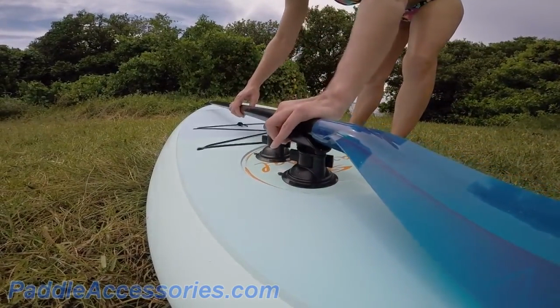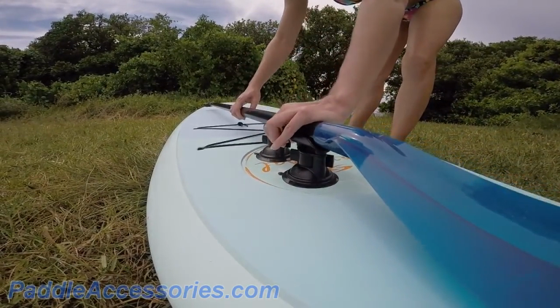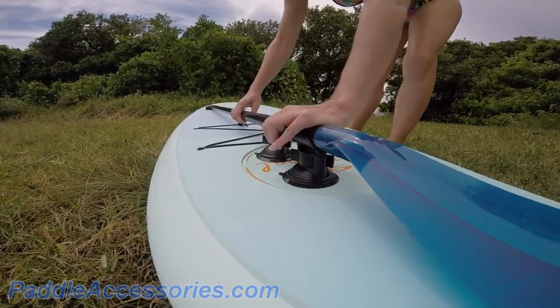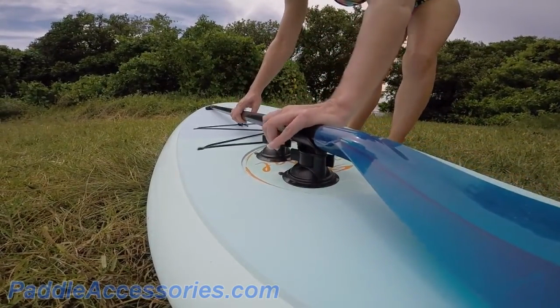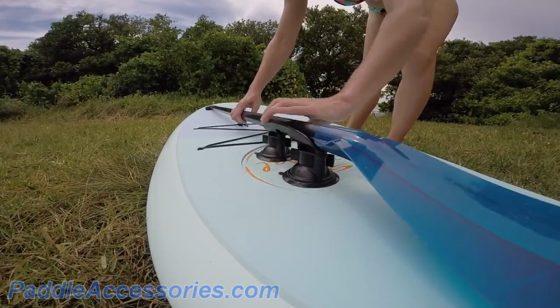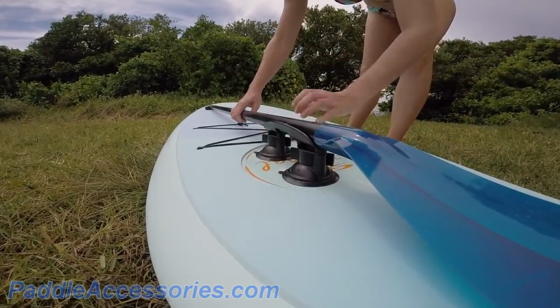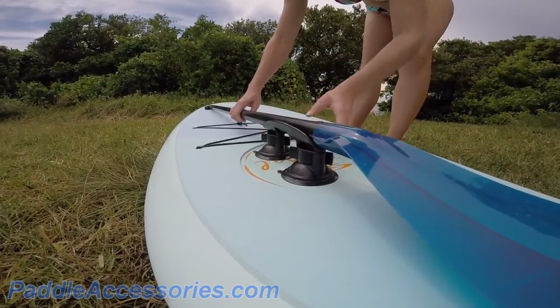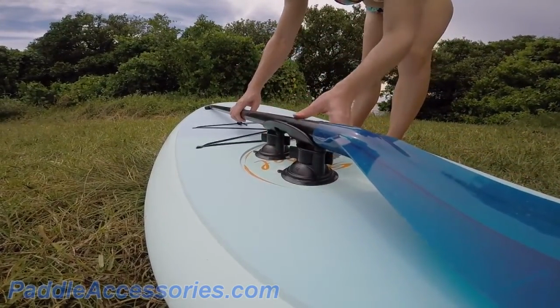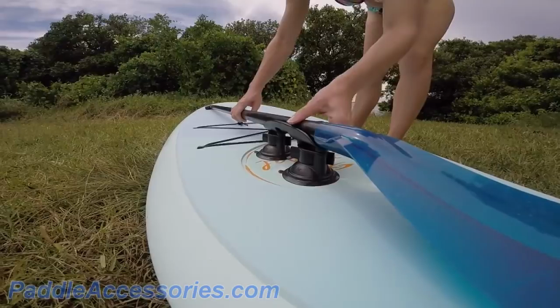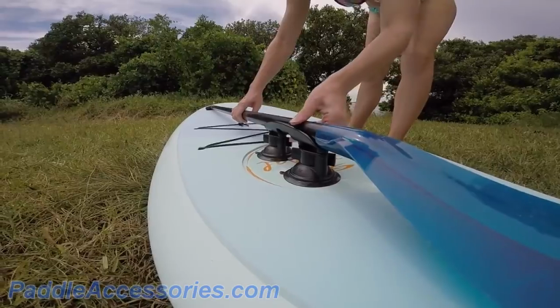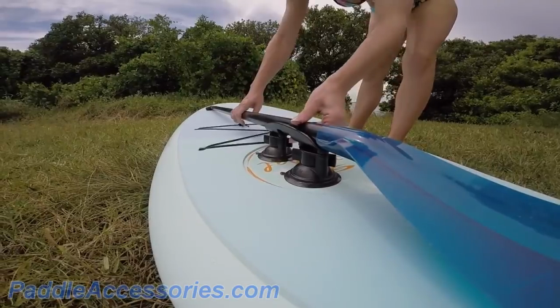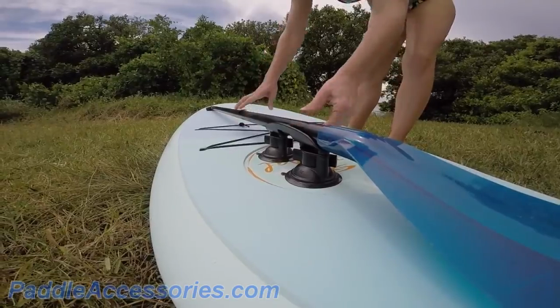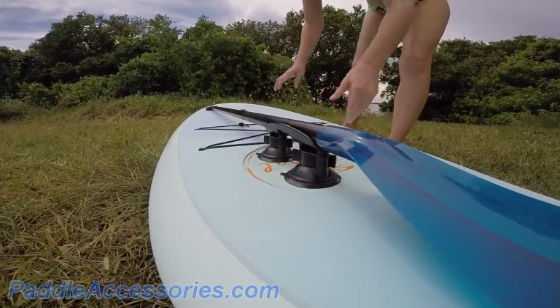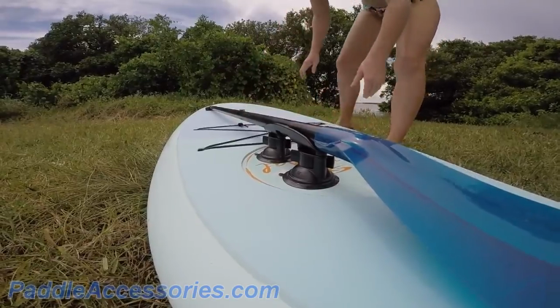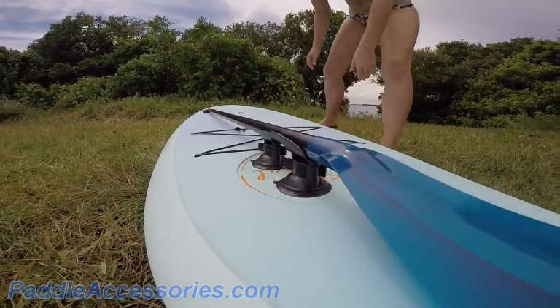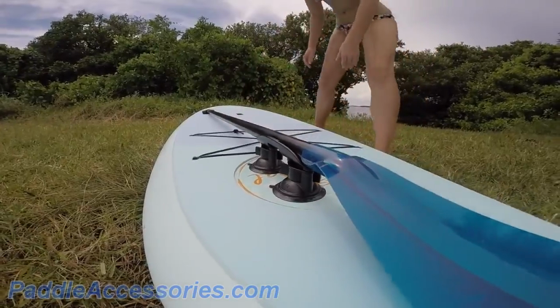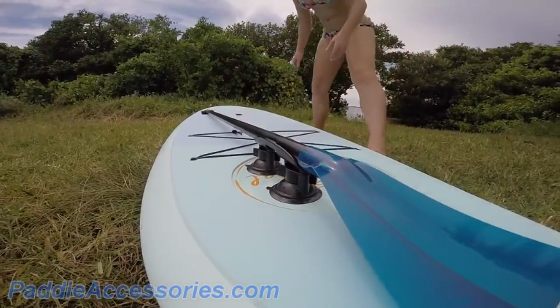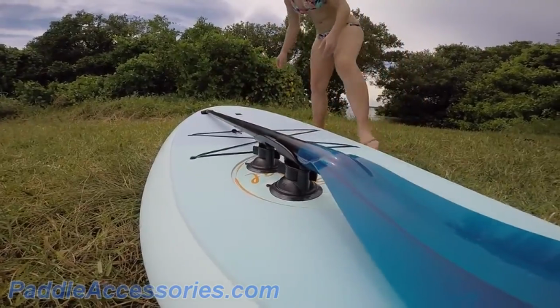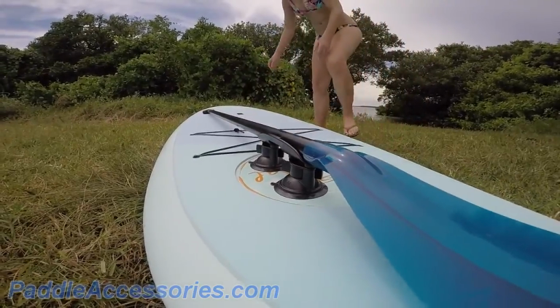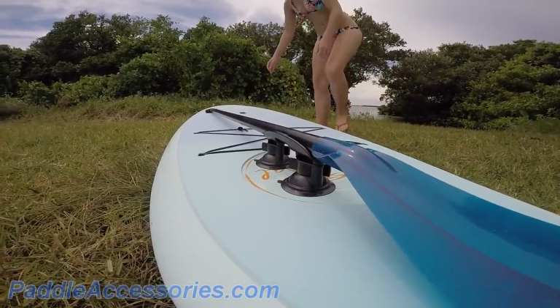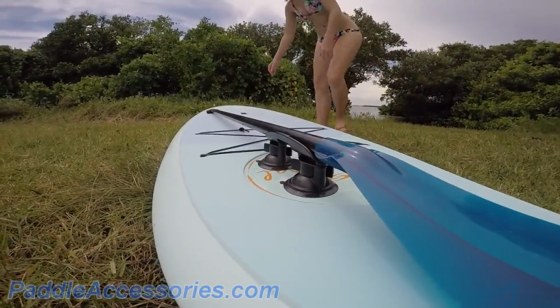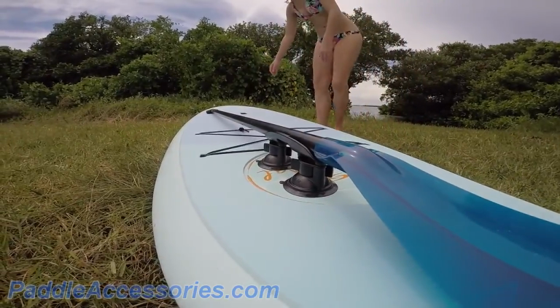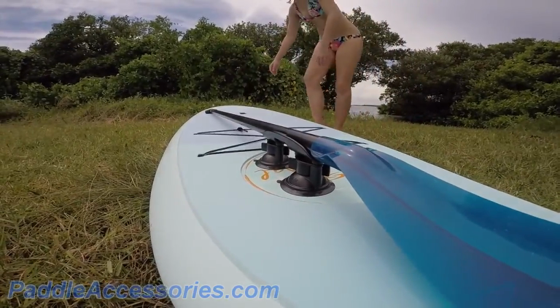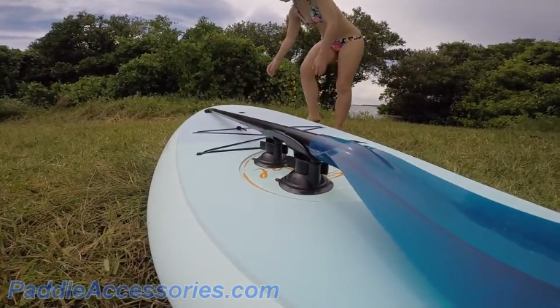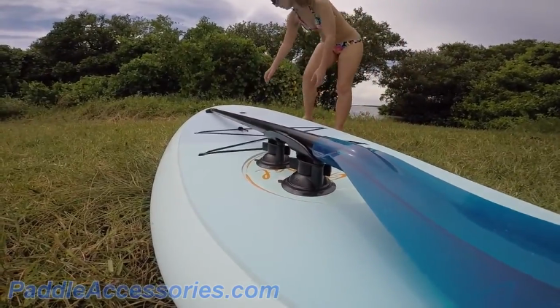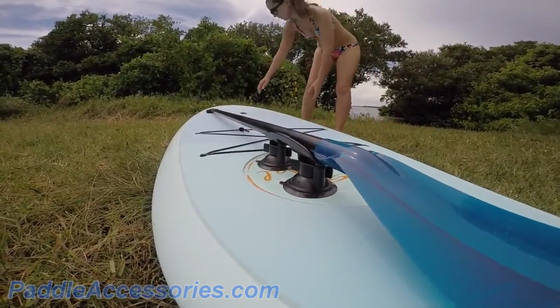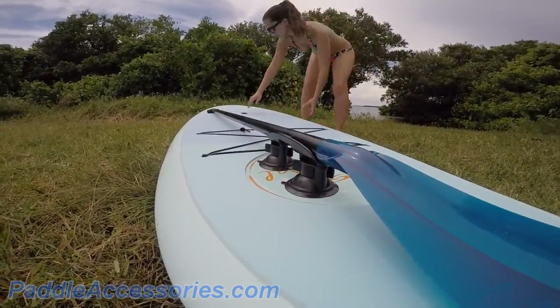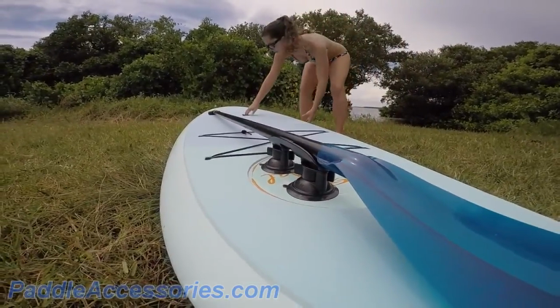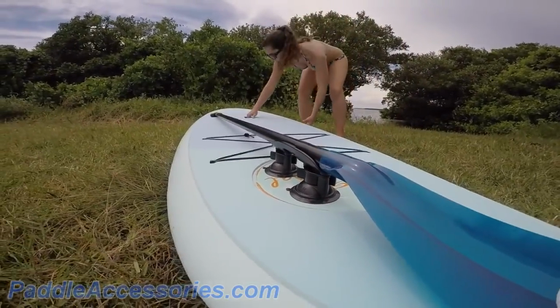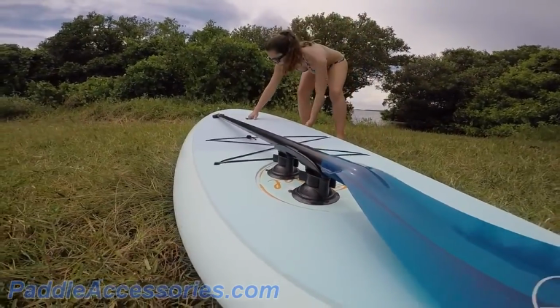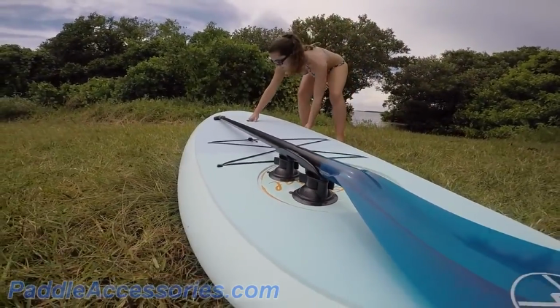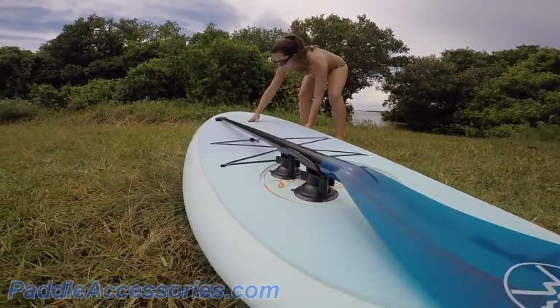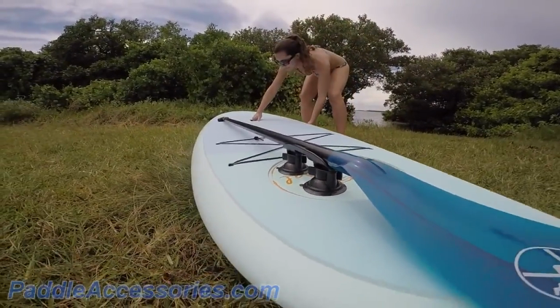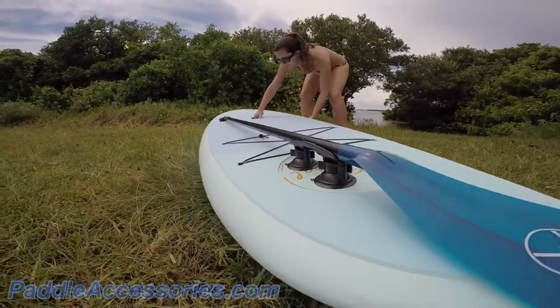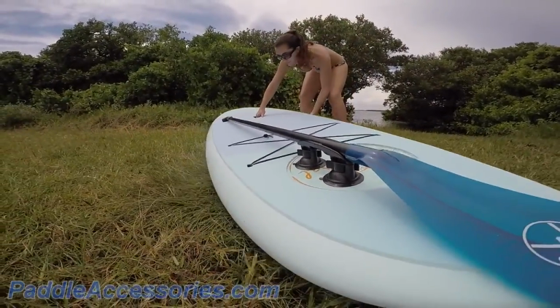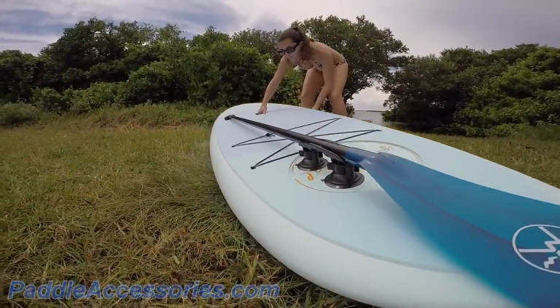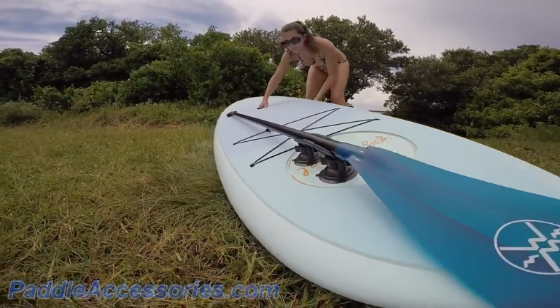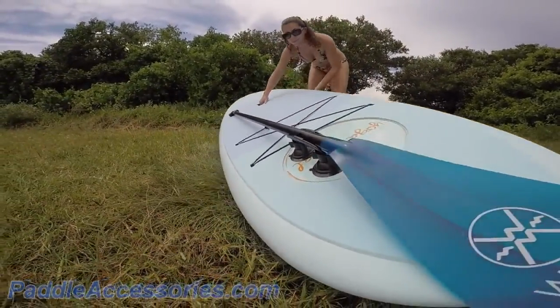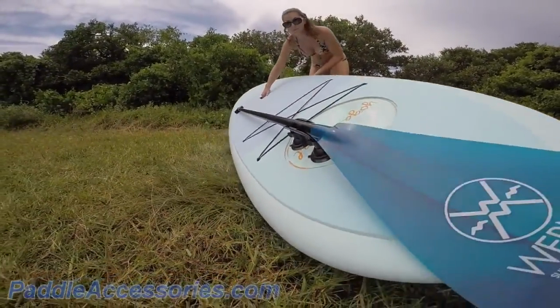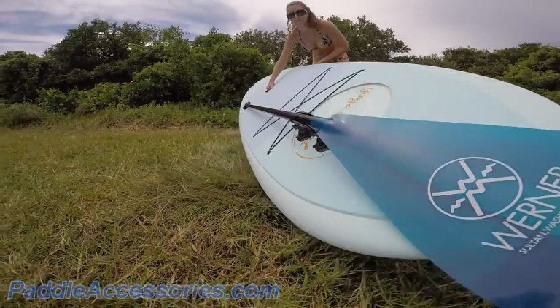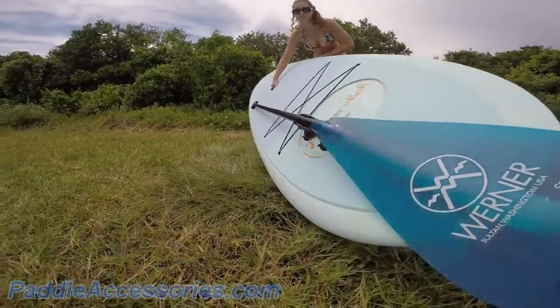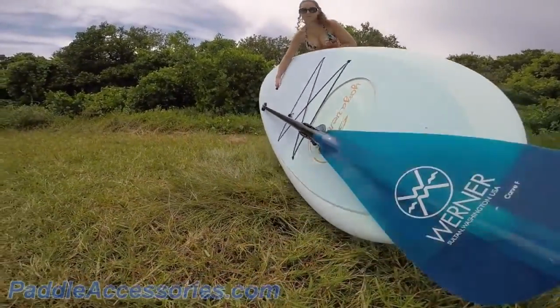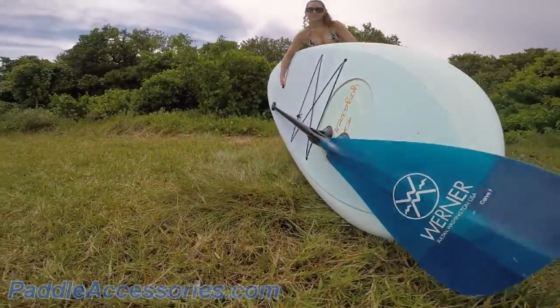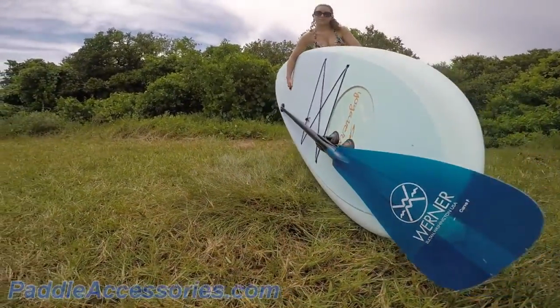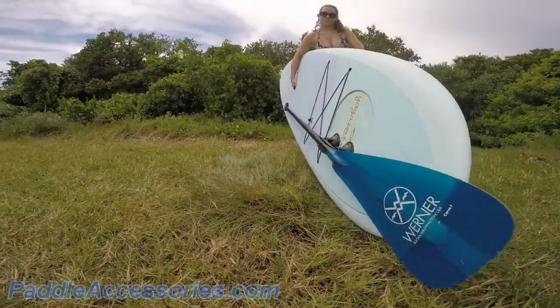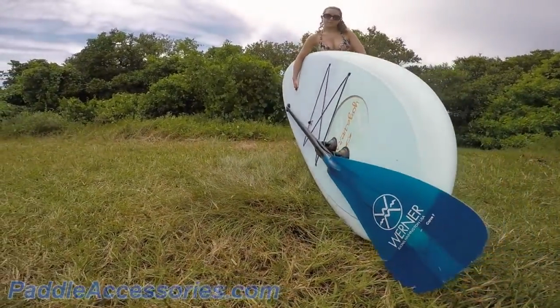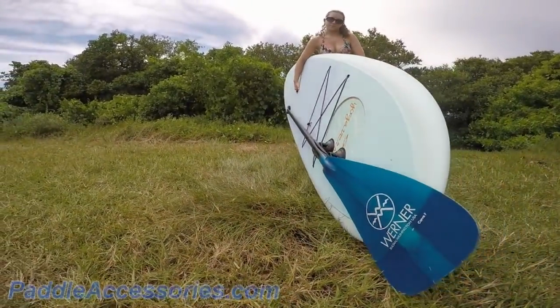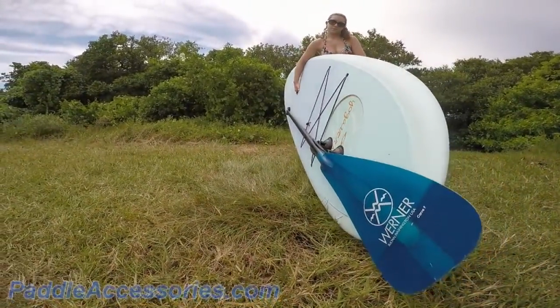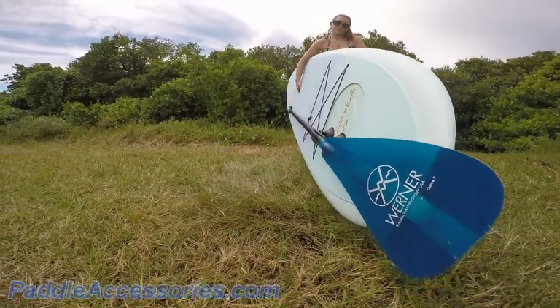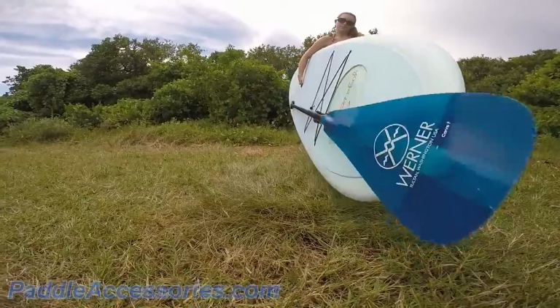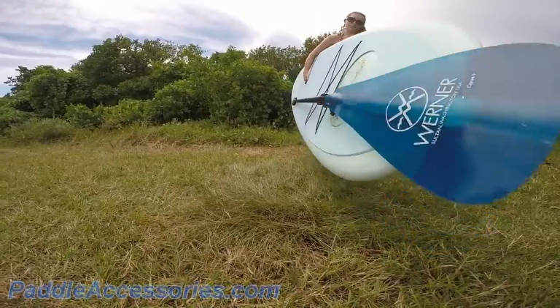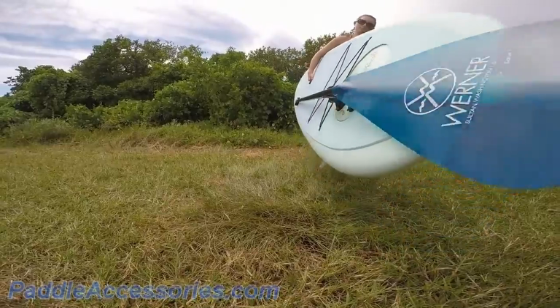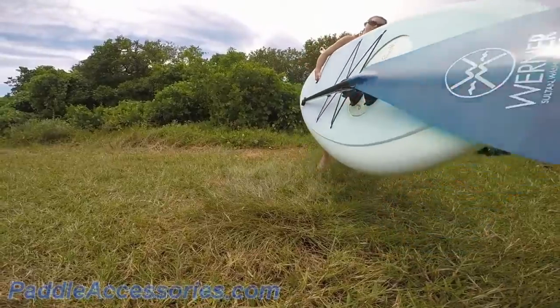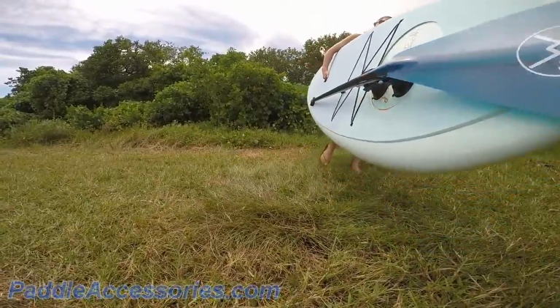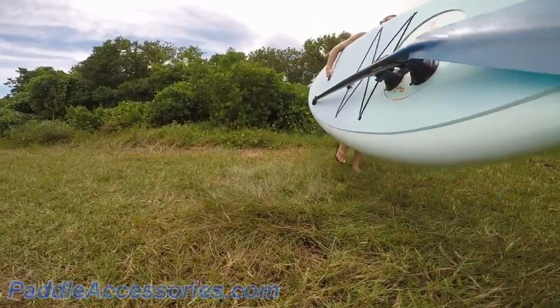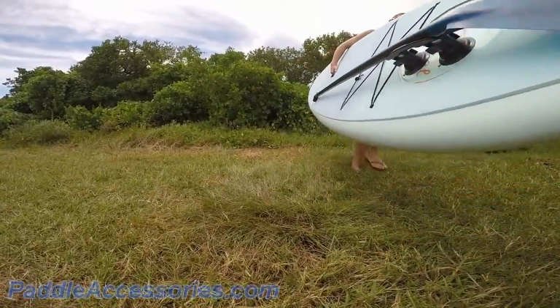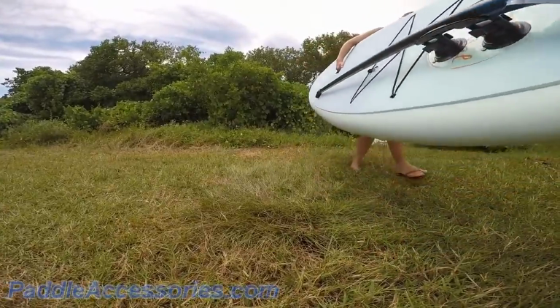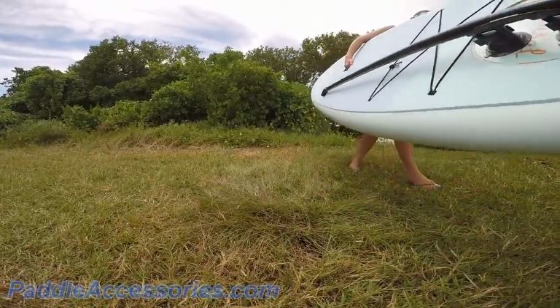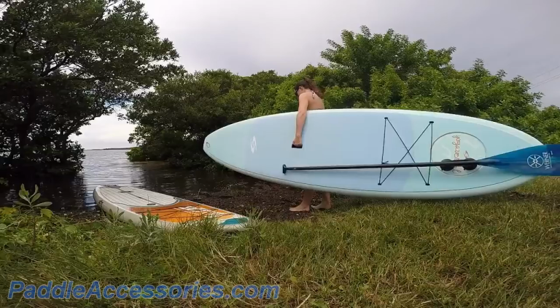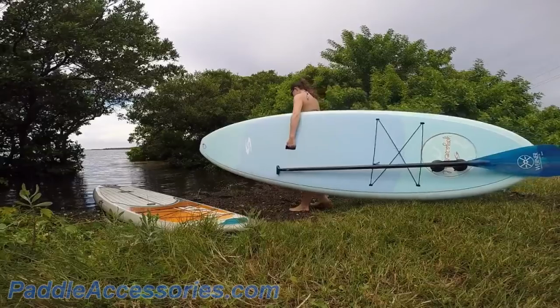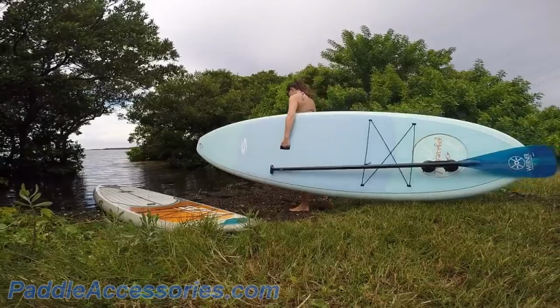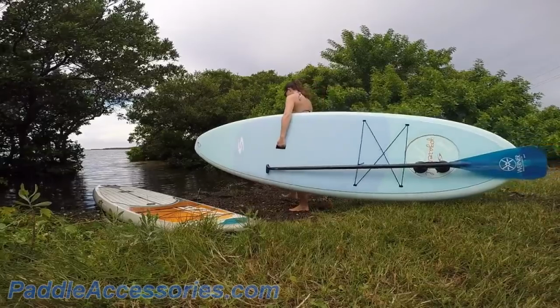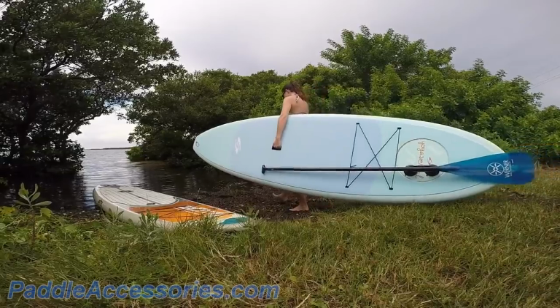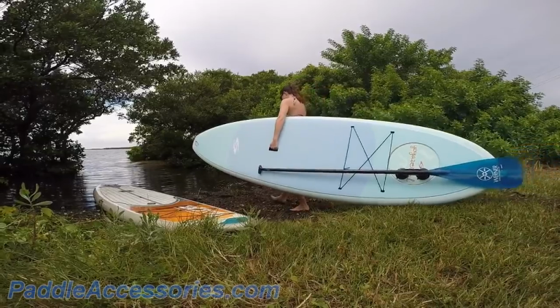Made in the USA from durable plastic, this system keeps your paddle right where you need it. The Paddle Buddy is great to keep an extra hand free while carrying your board to the water.